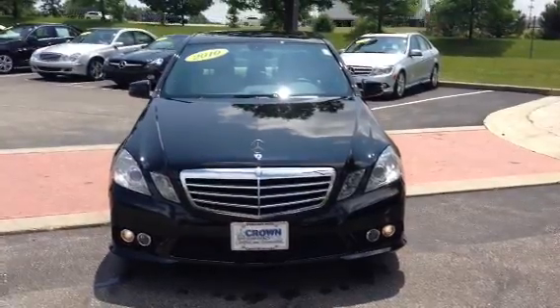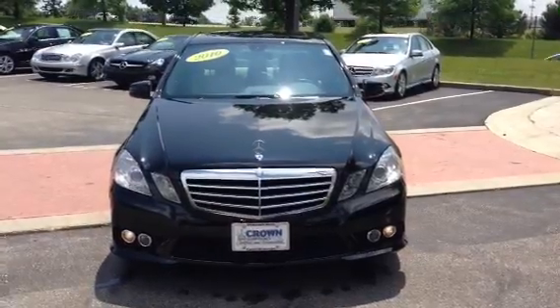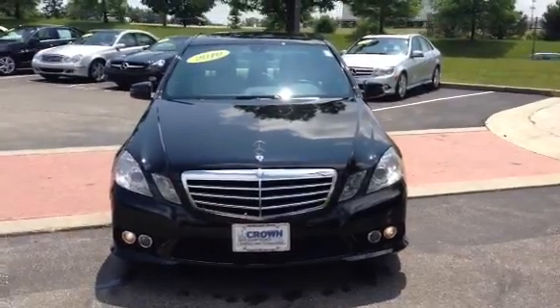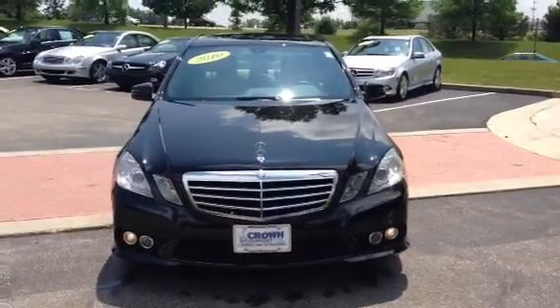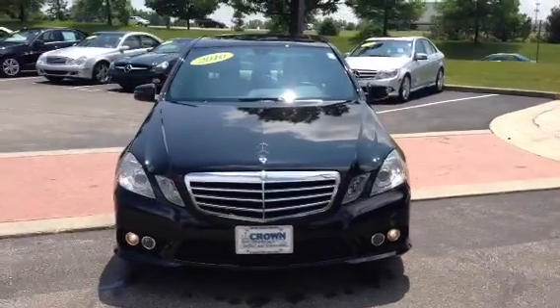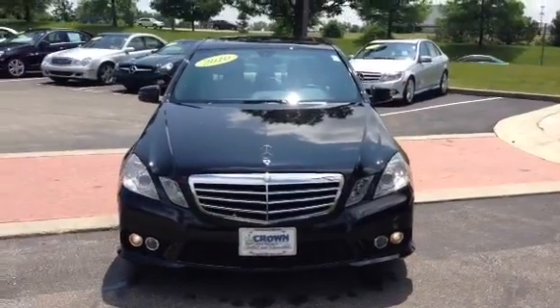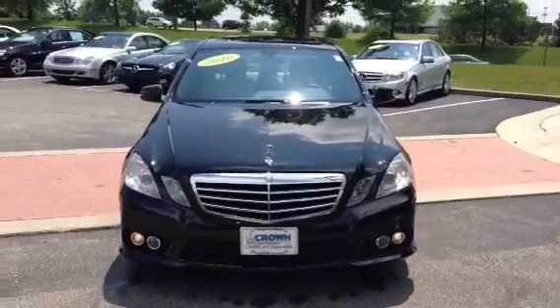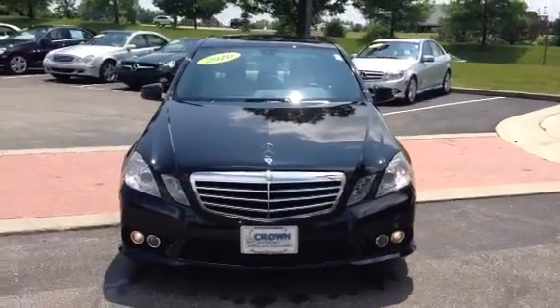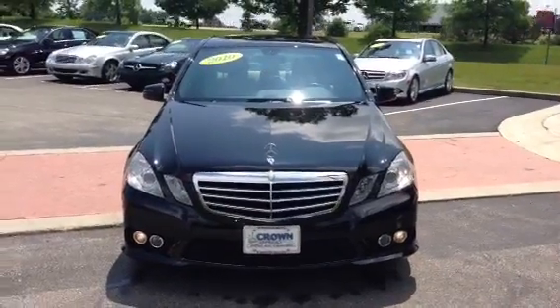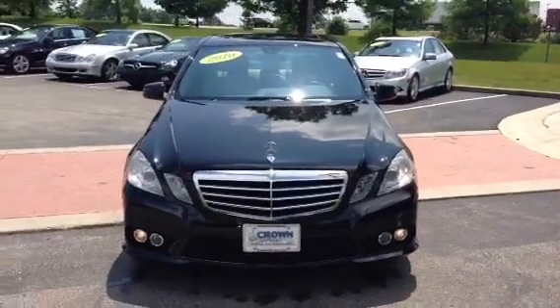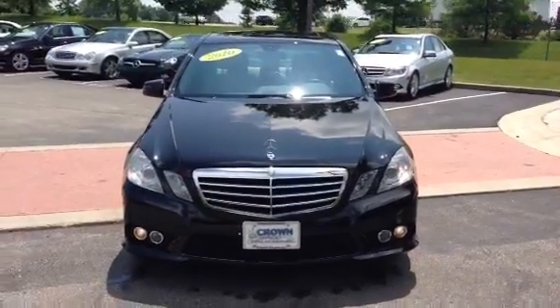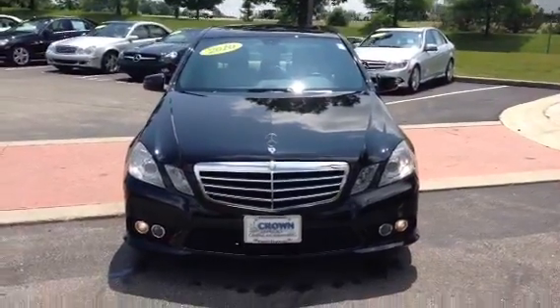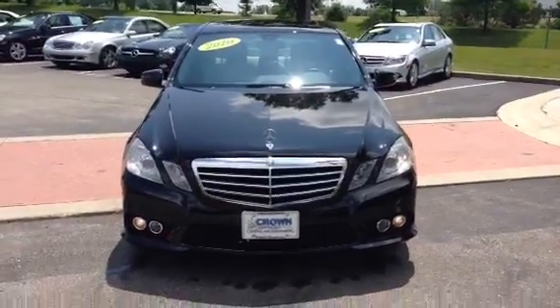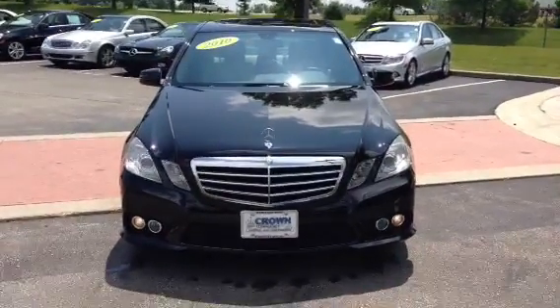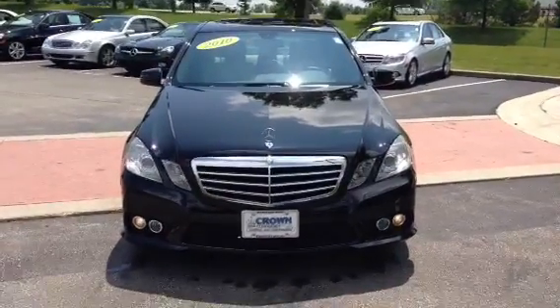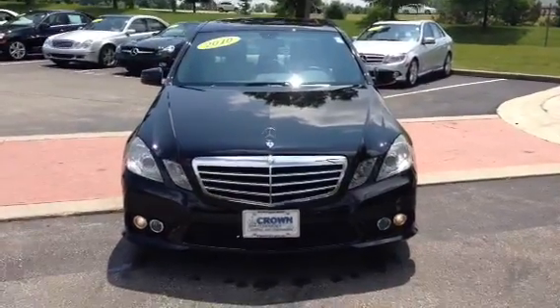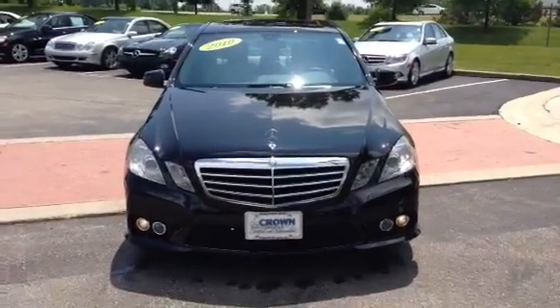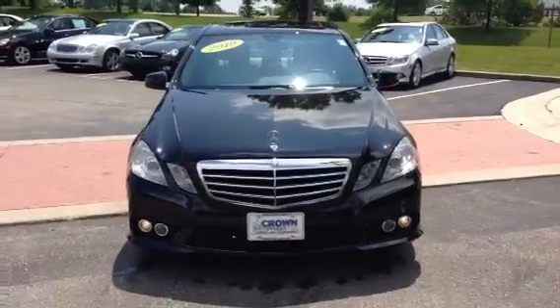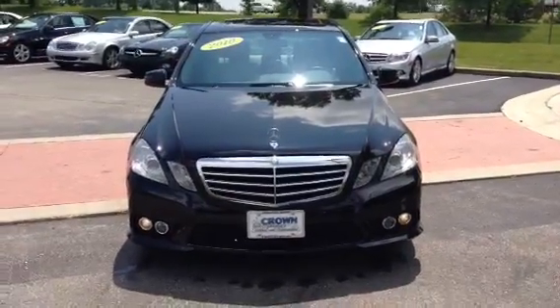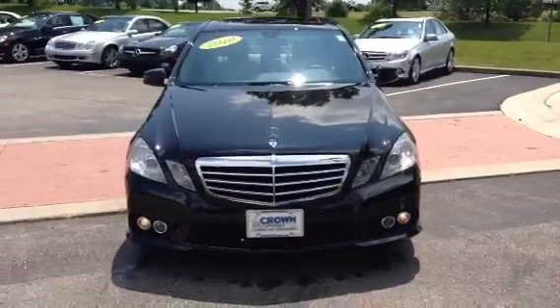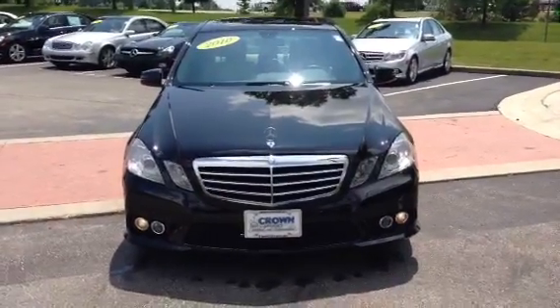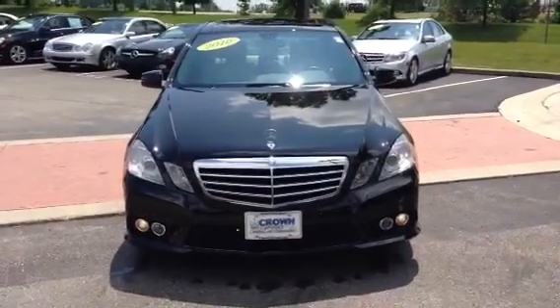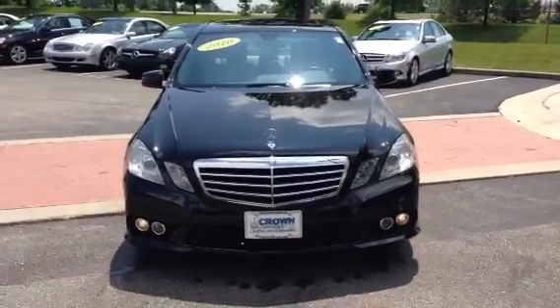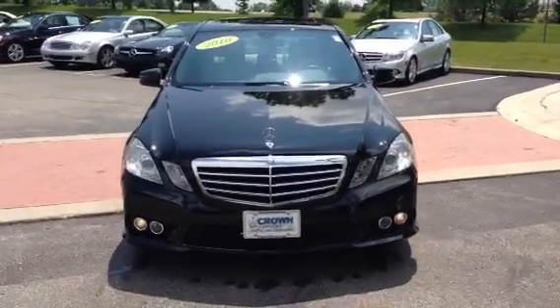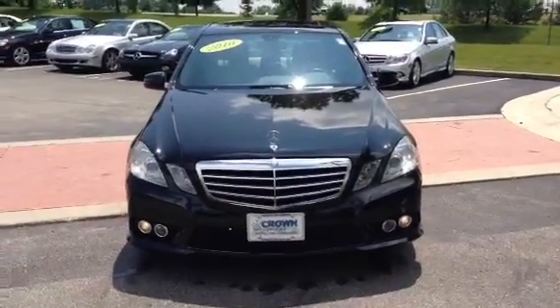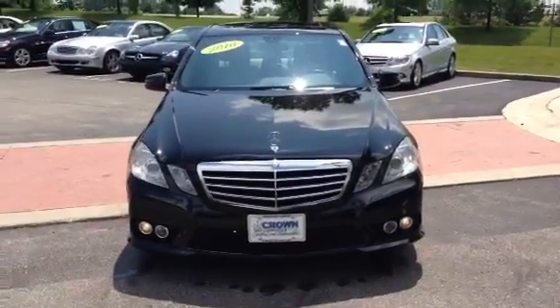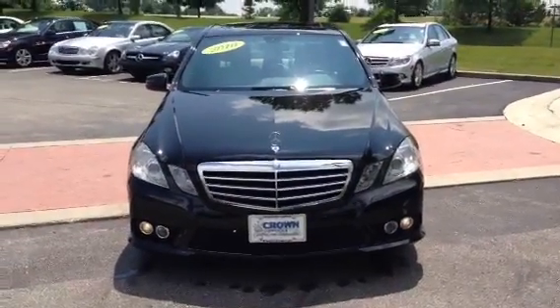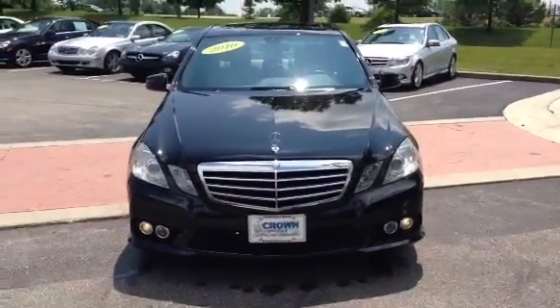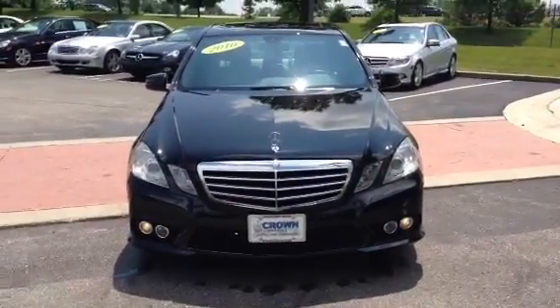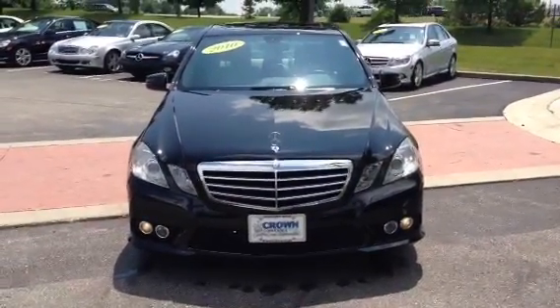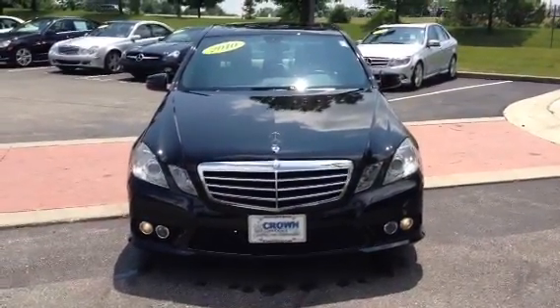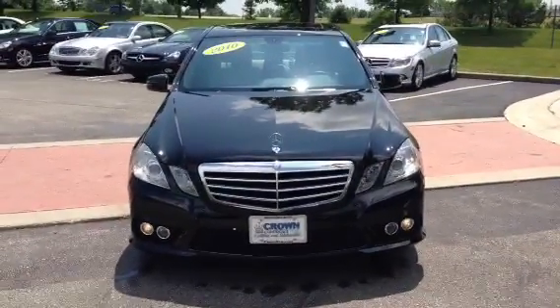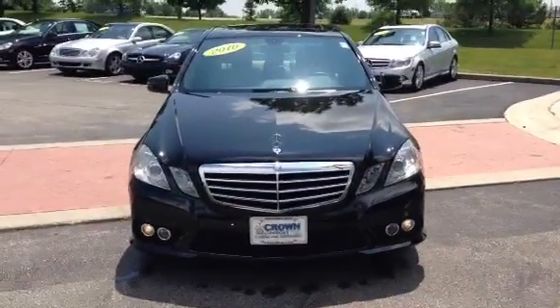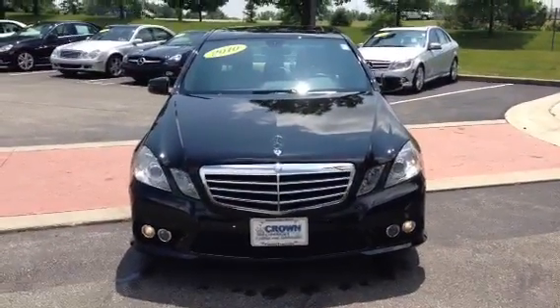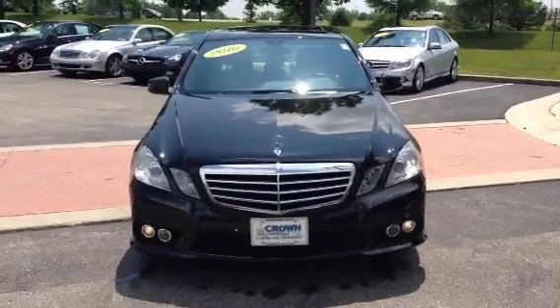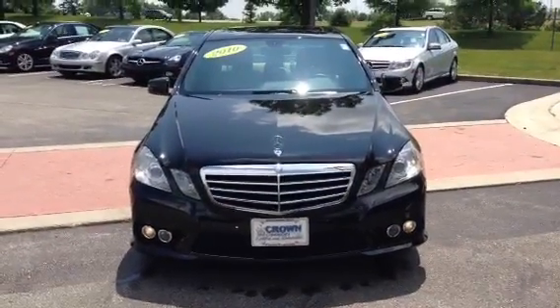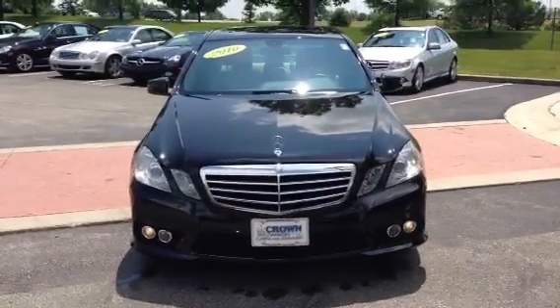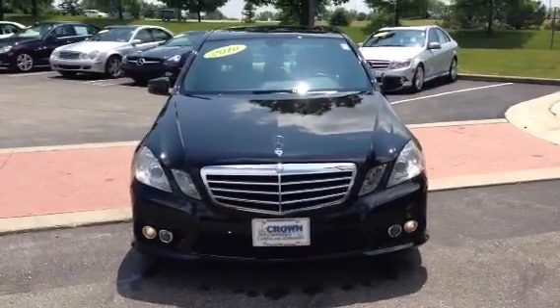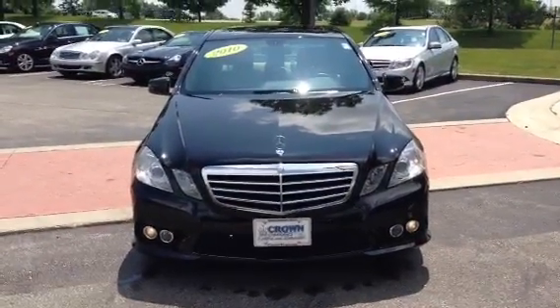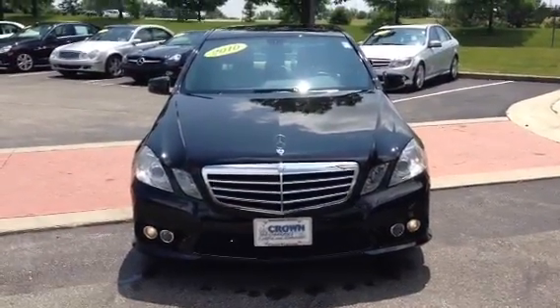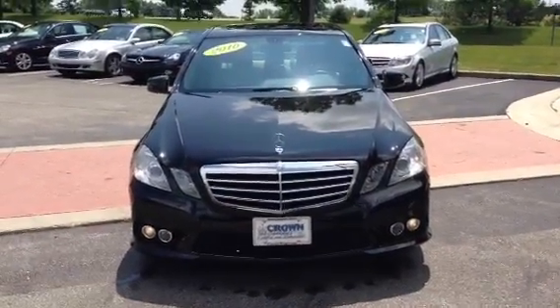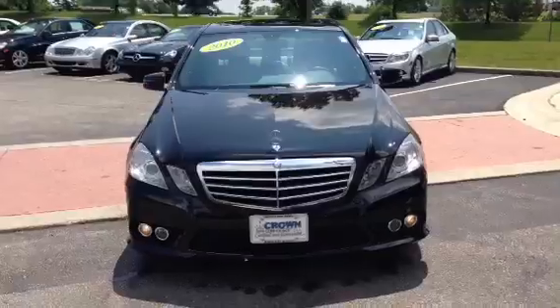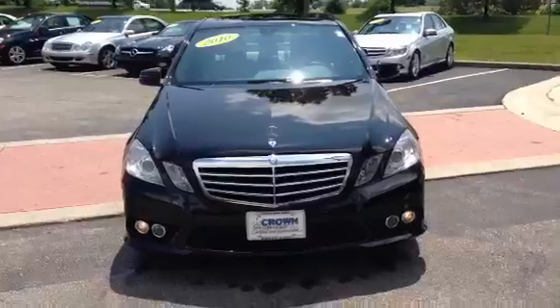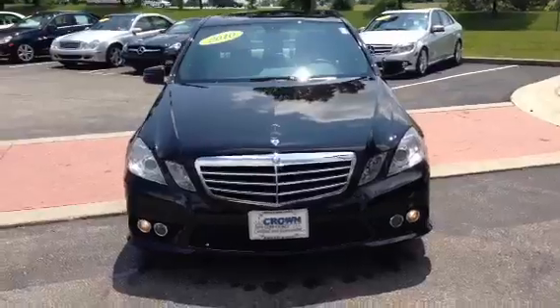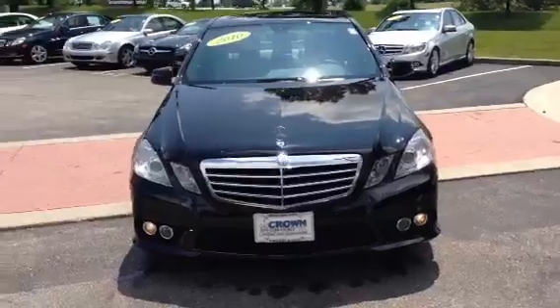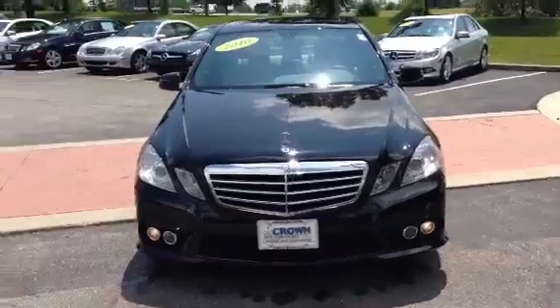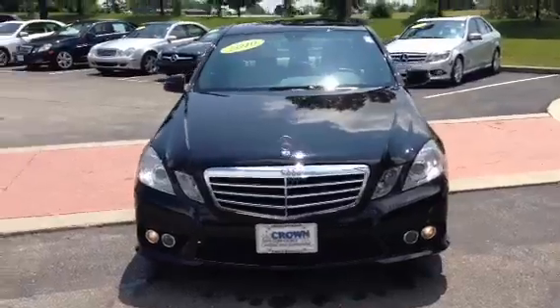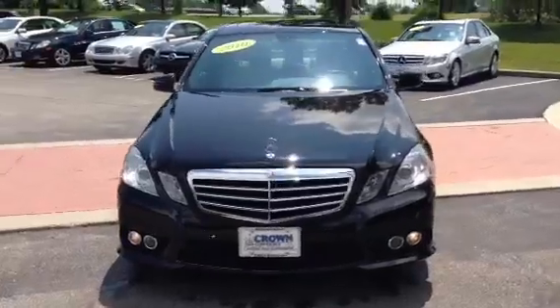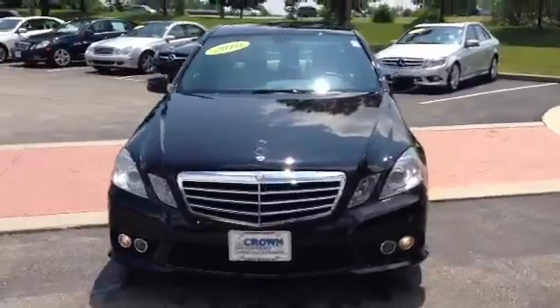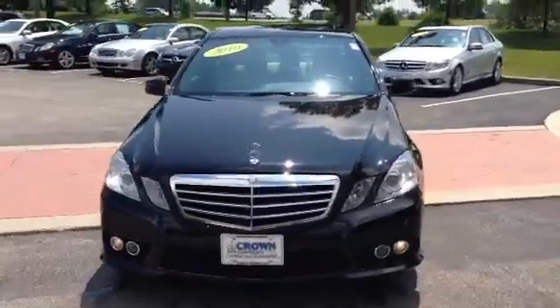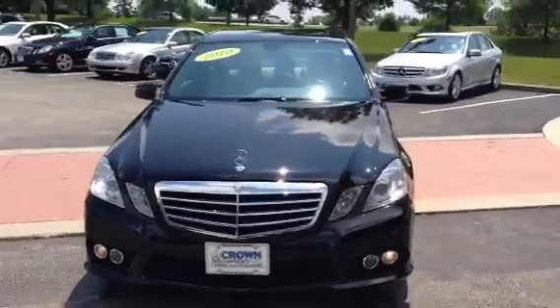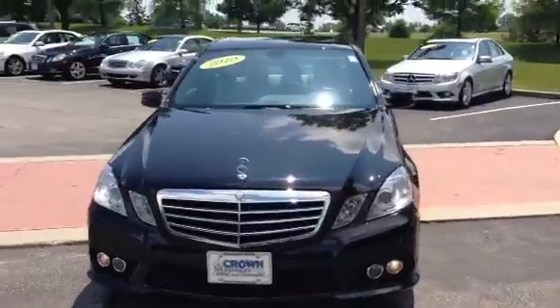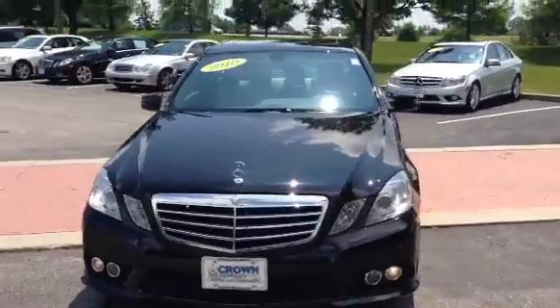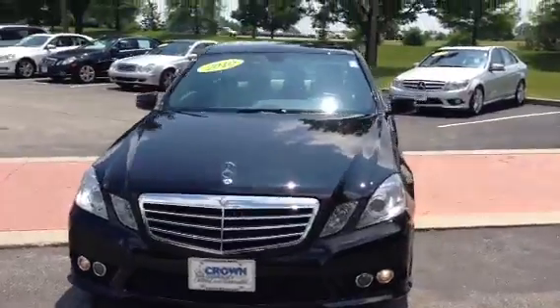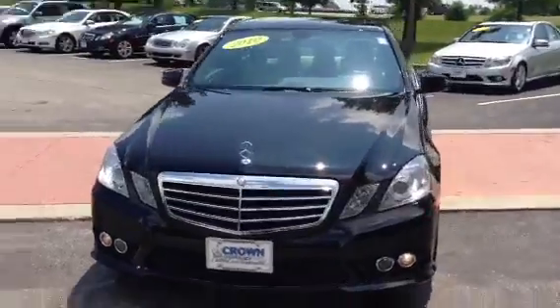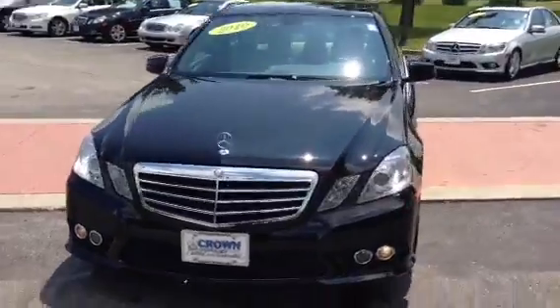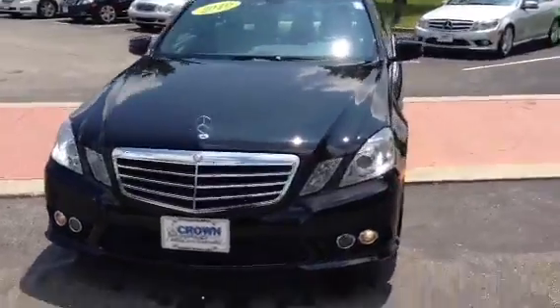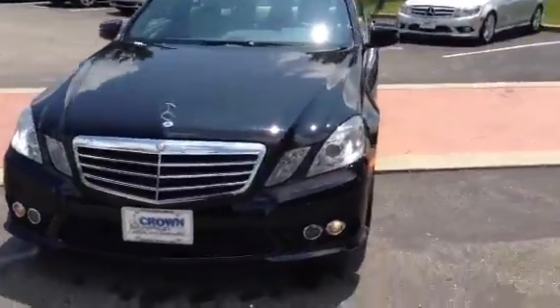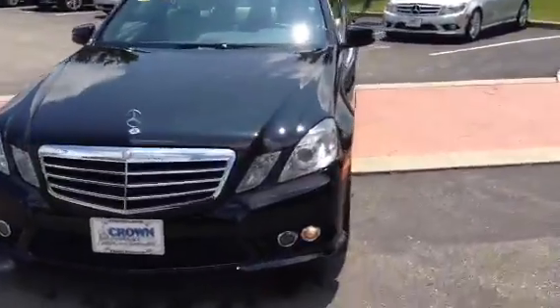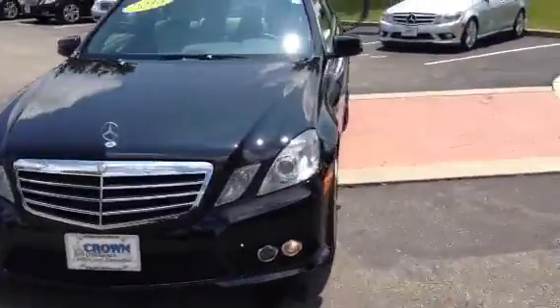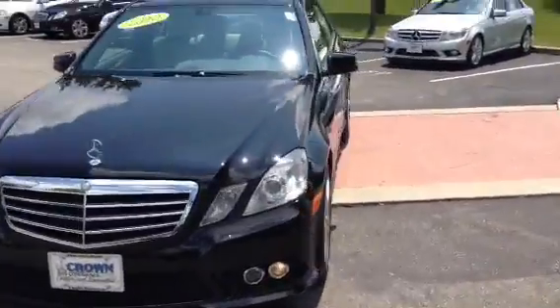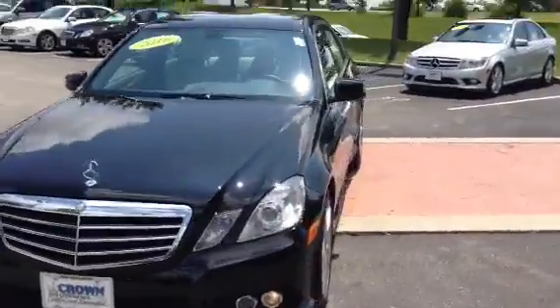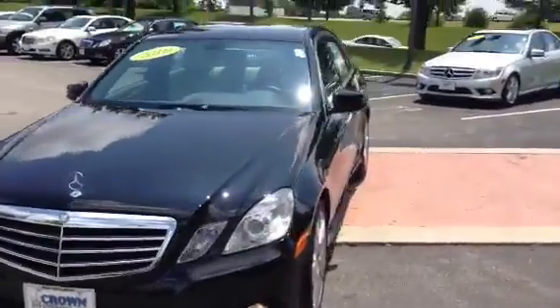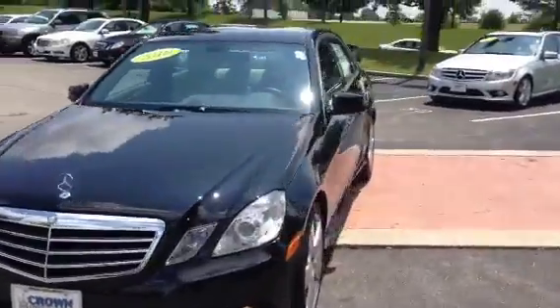Dan, good afternoon. This is Andrew Ruck with Crown Mercedes-Benz. I wanted to send you a quick video of the 2010 E-Class you had inquired about.